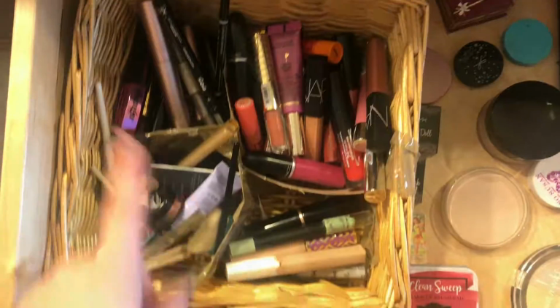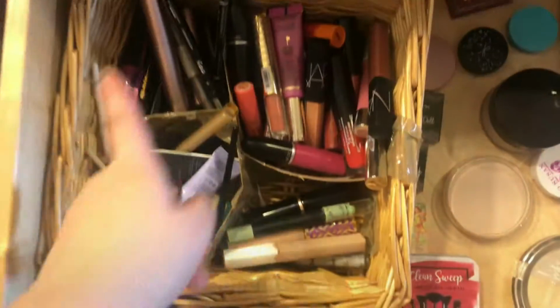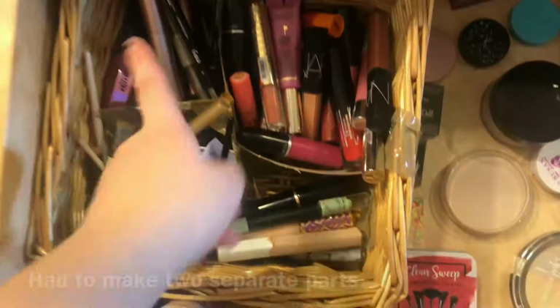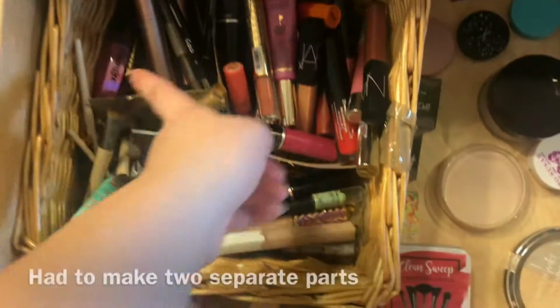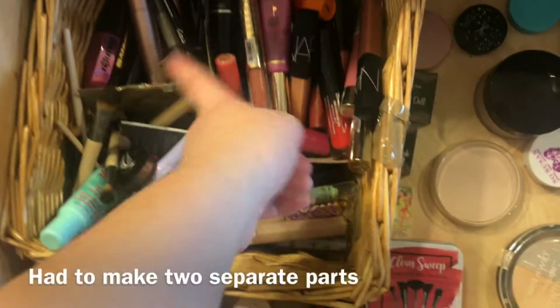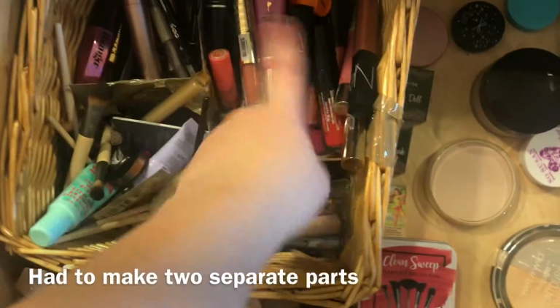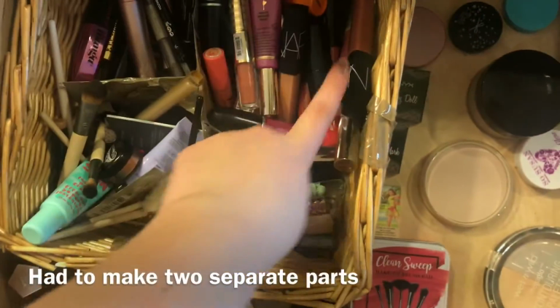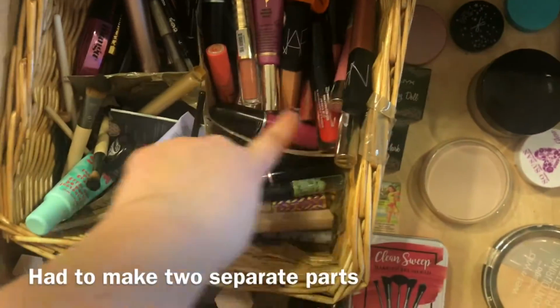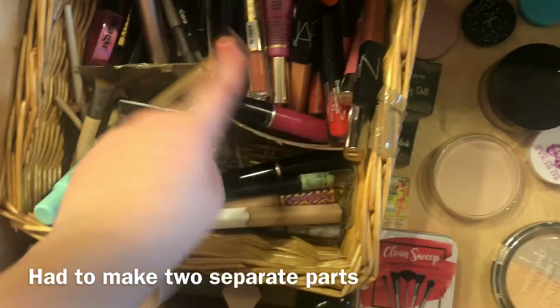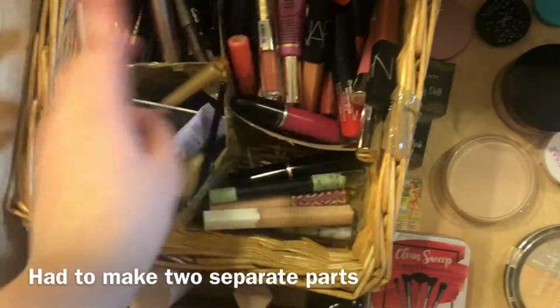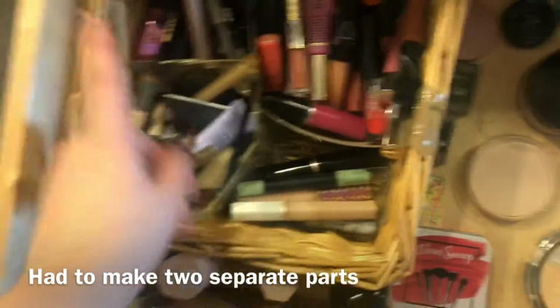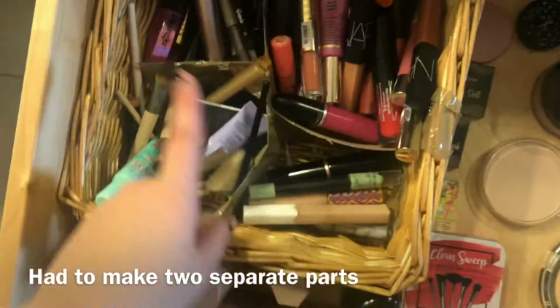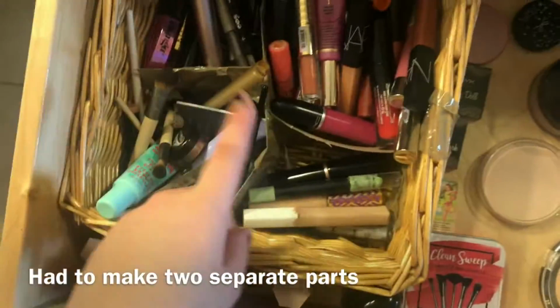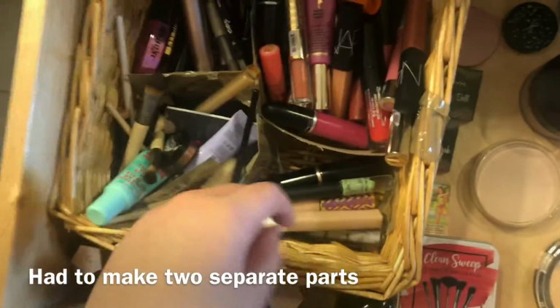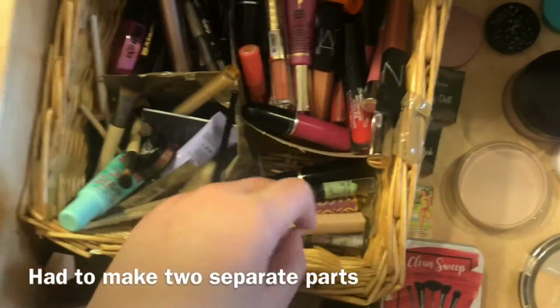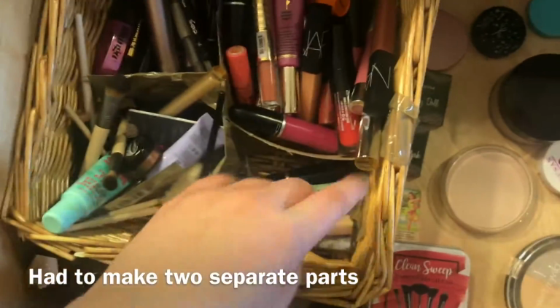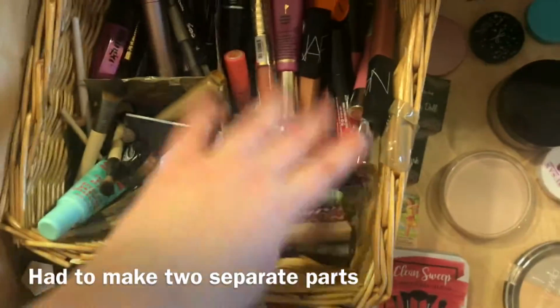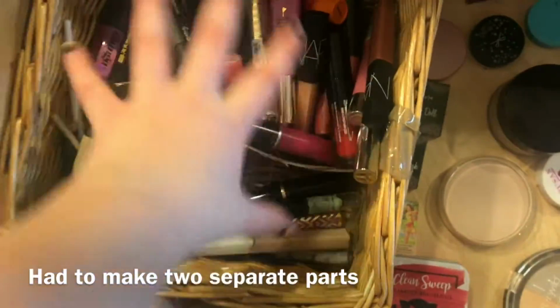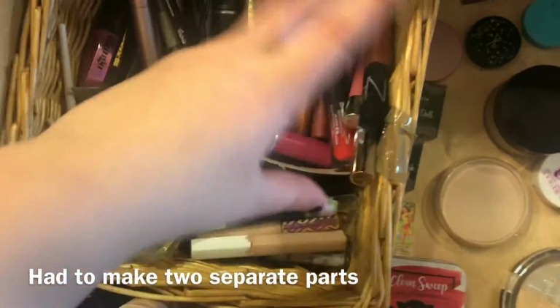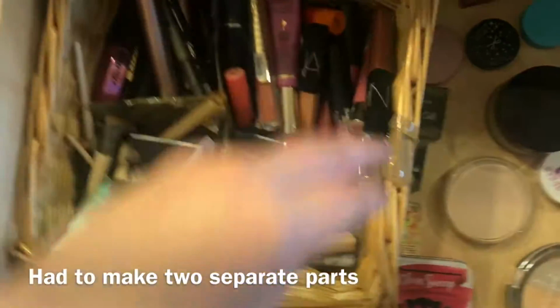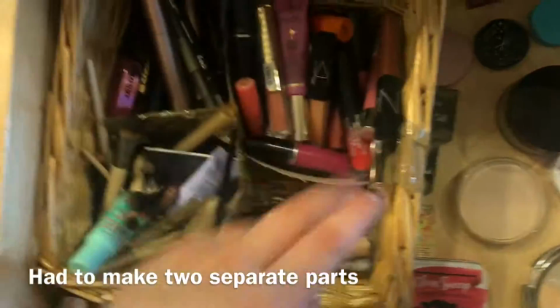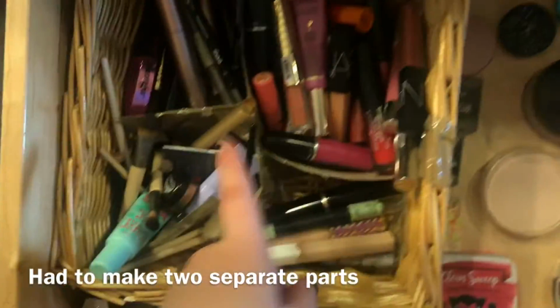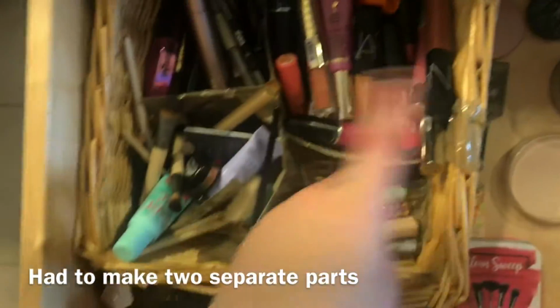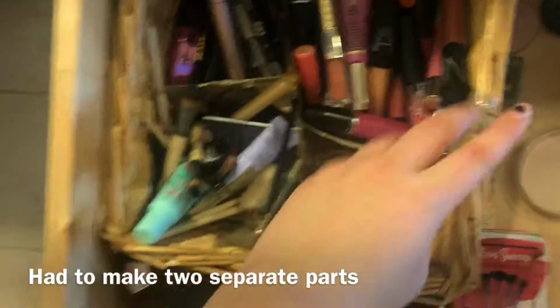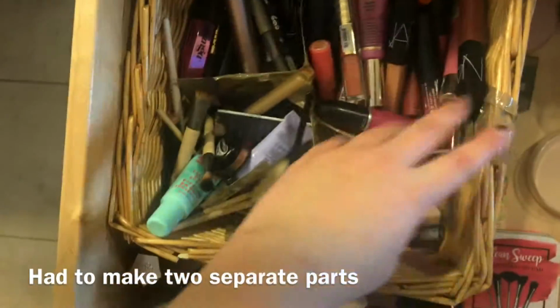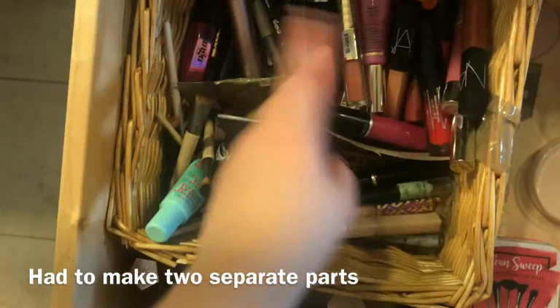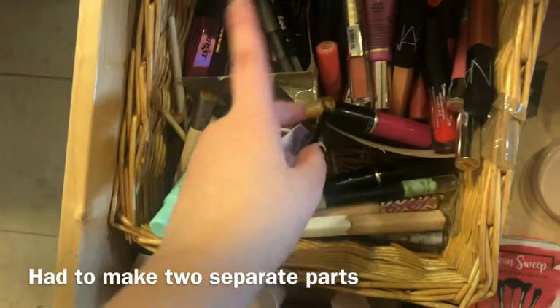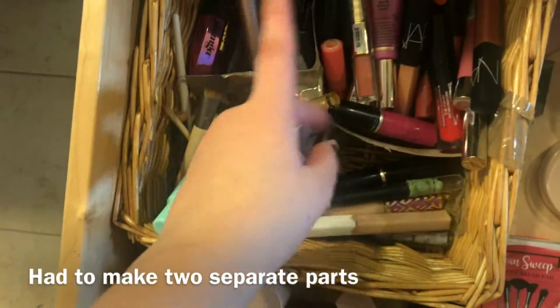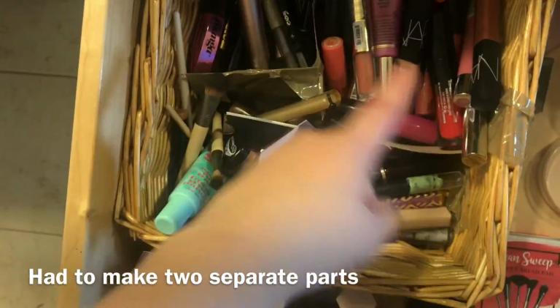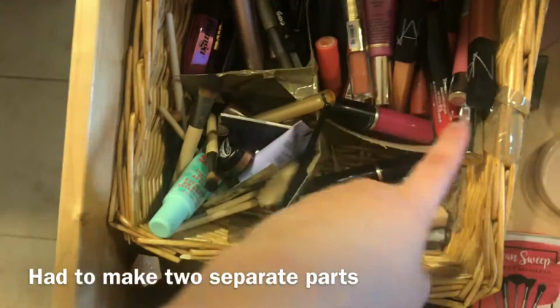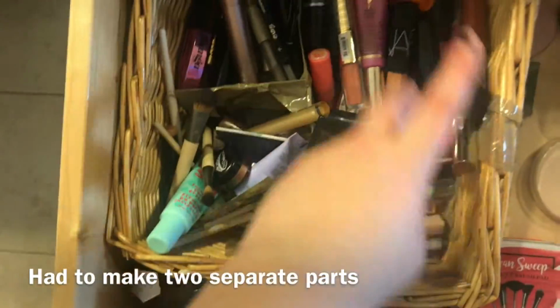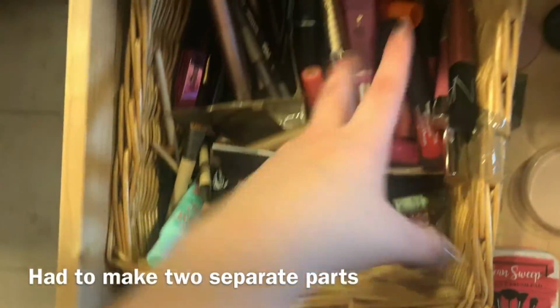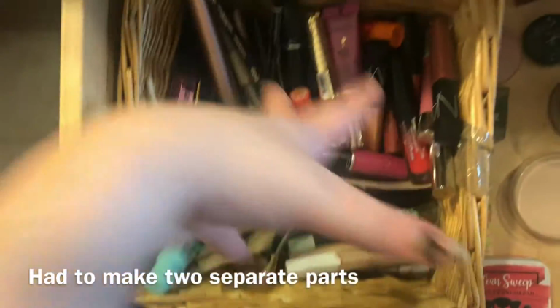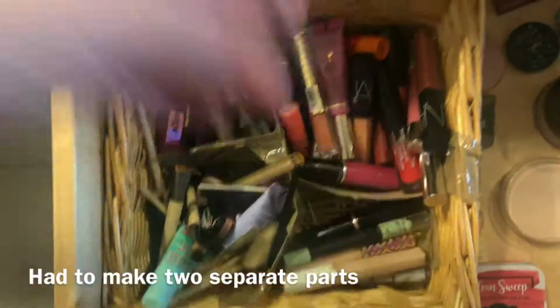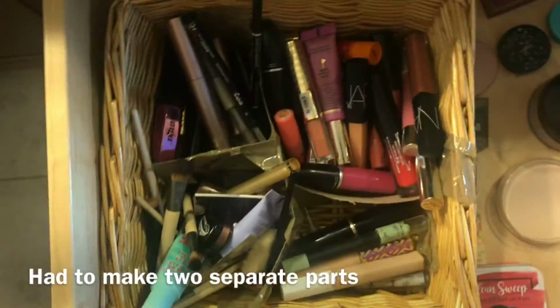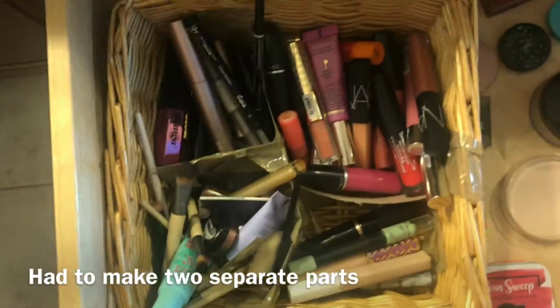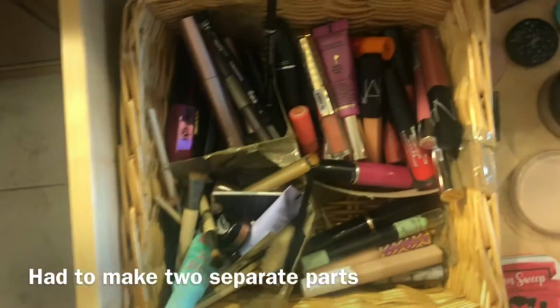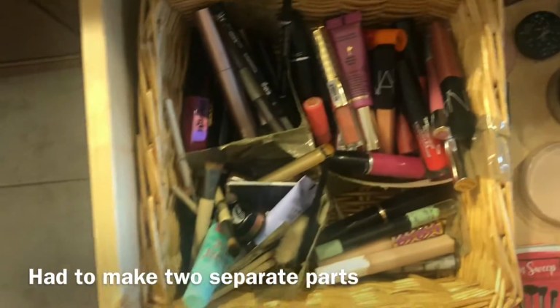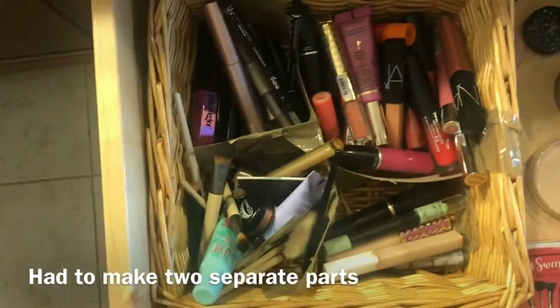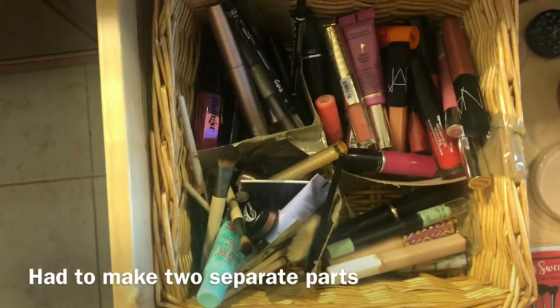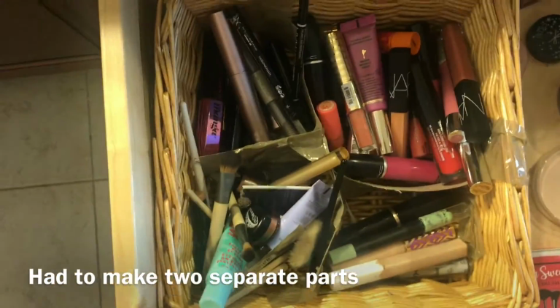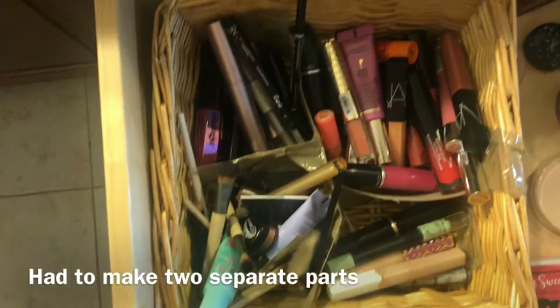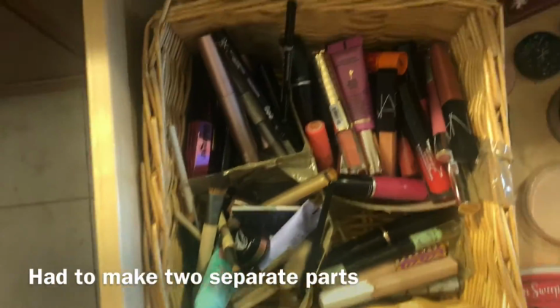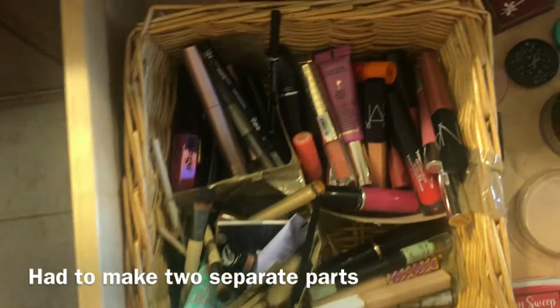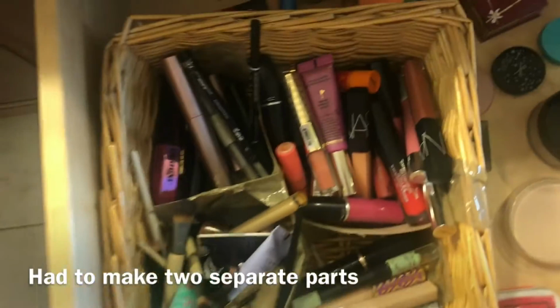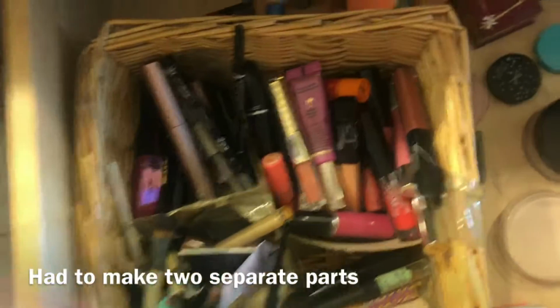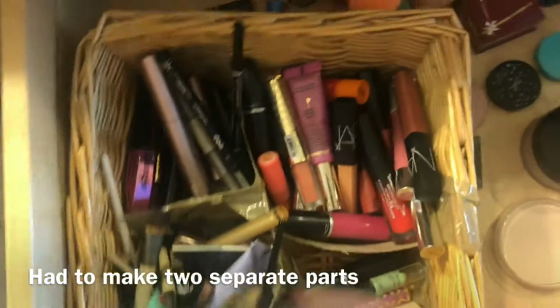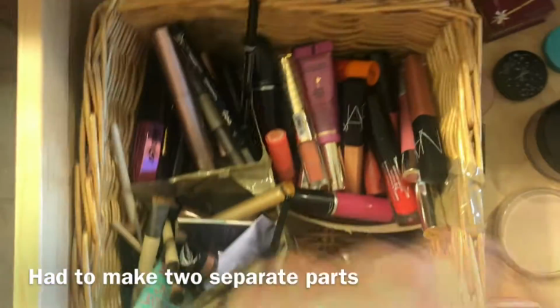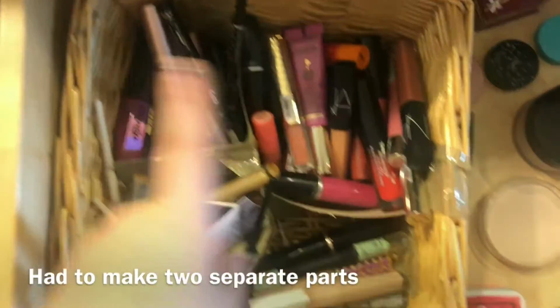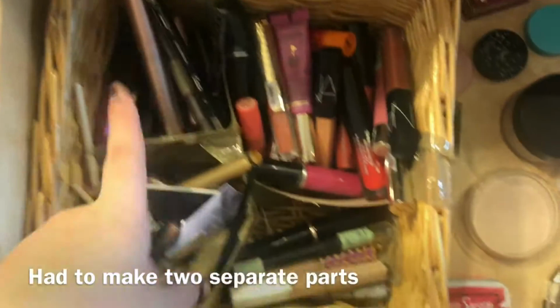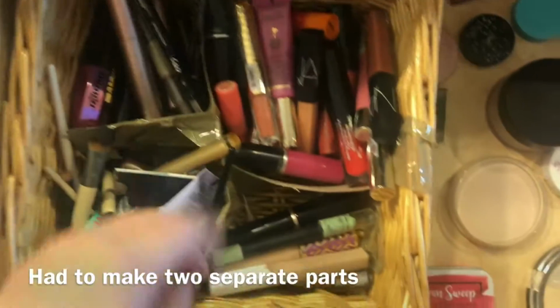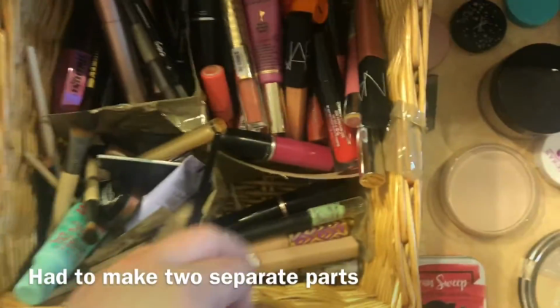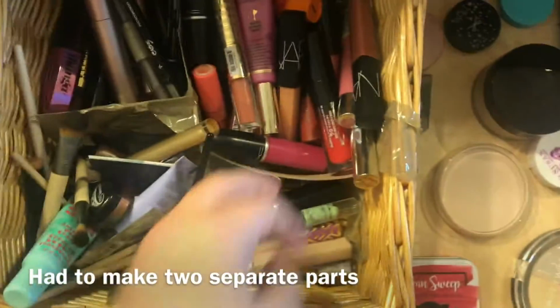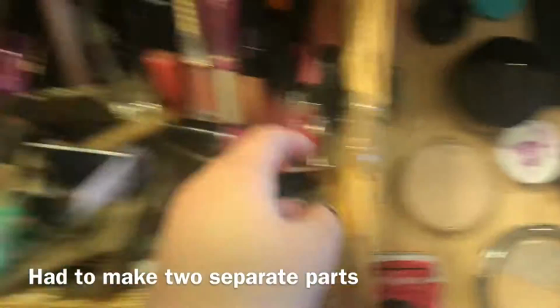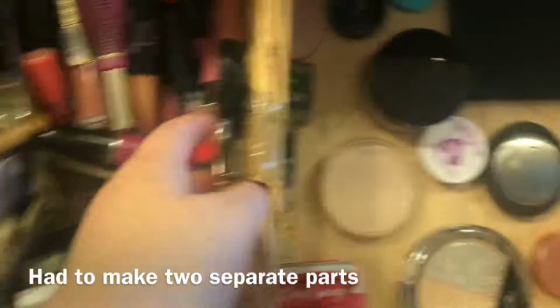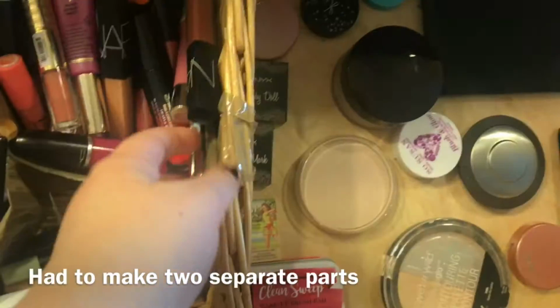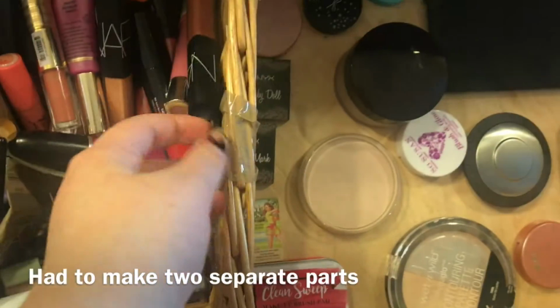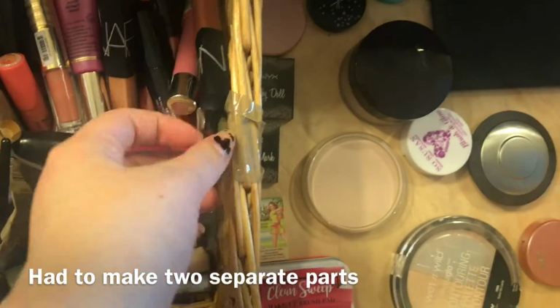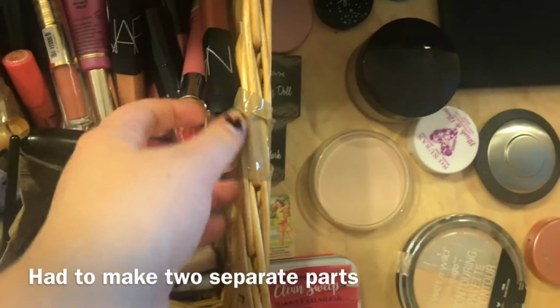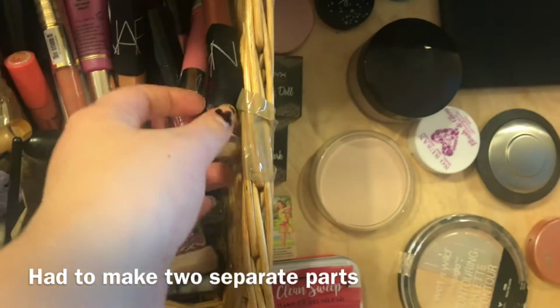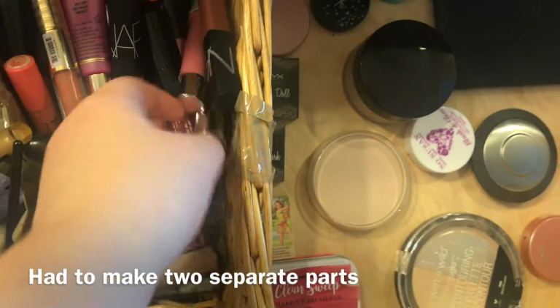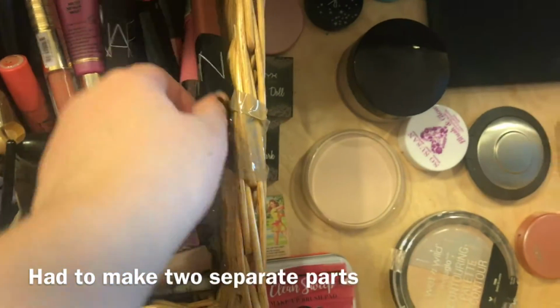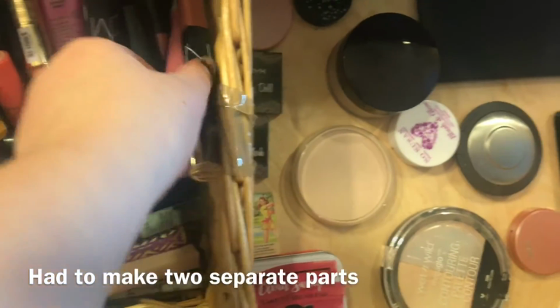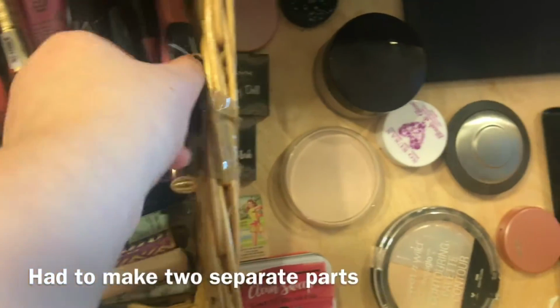Next door is my lip drawer. This is like lip glosses, lipsticks, liquid lipsticks, lip oils — you name it, it's in here.